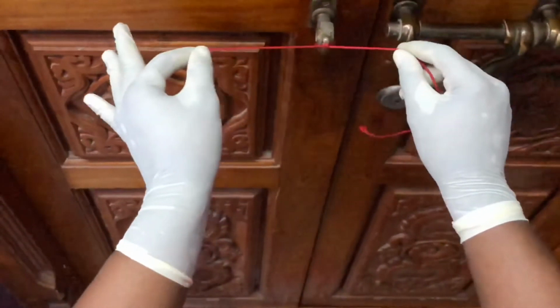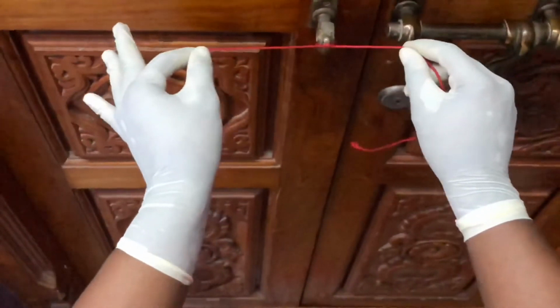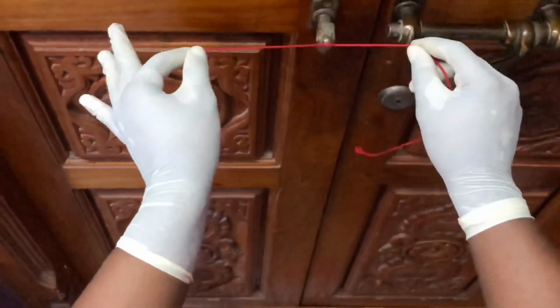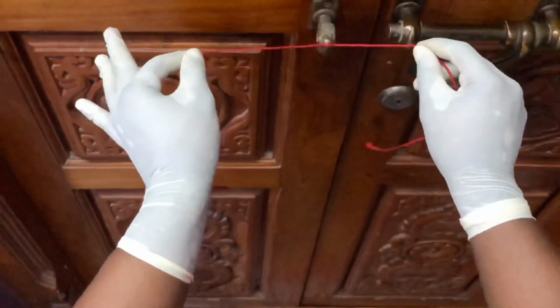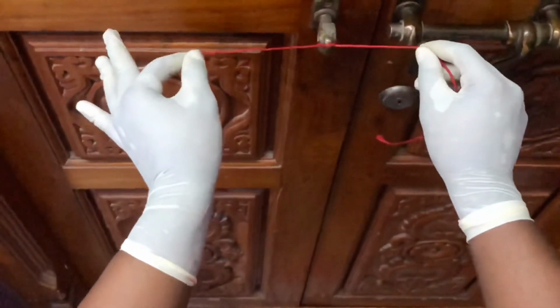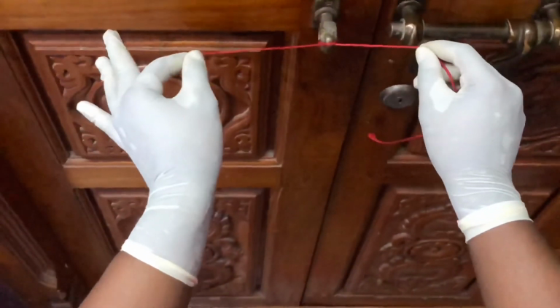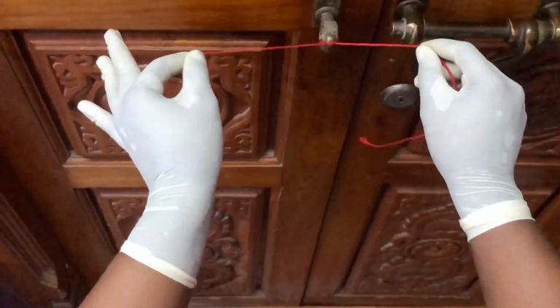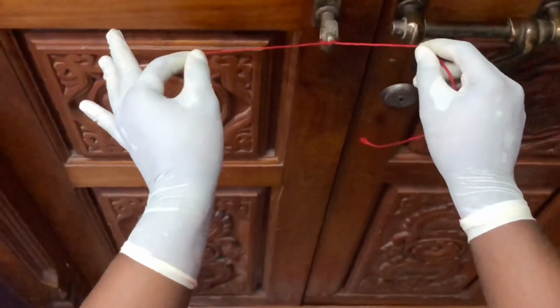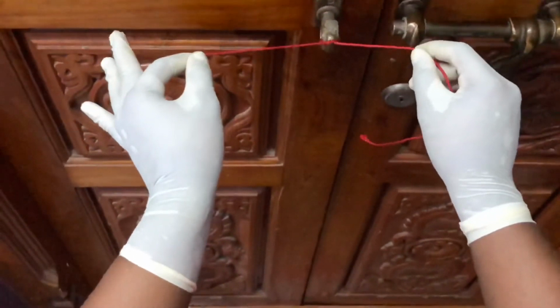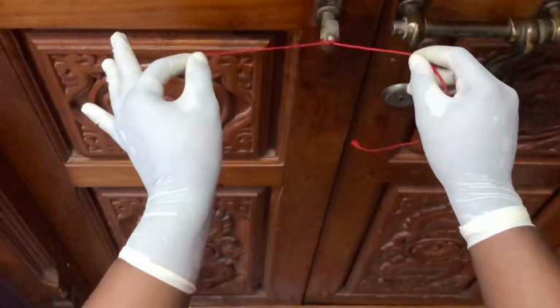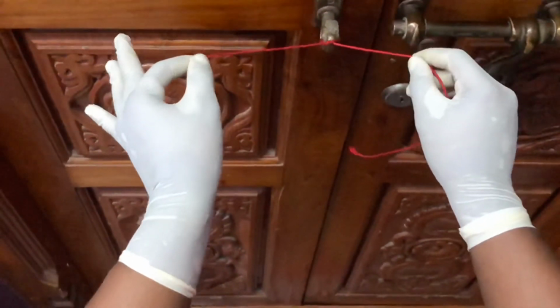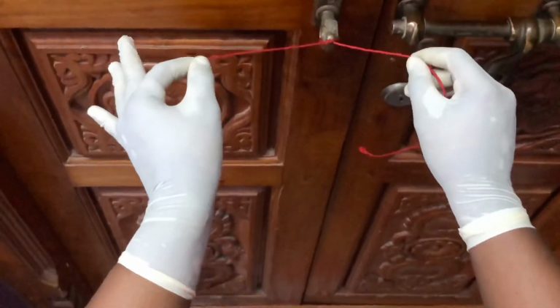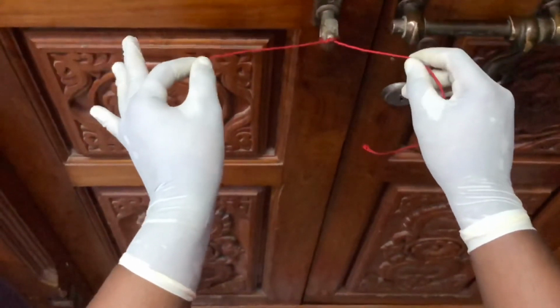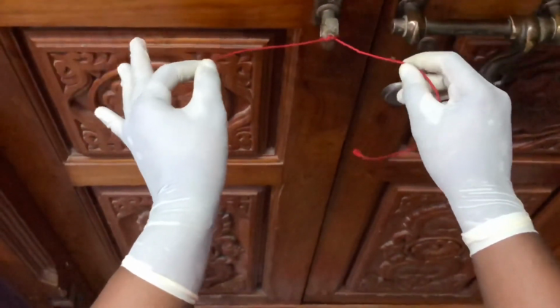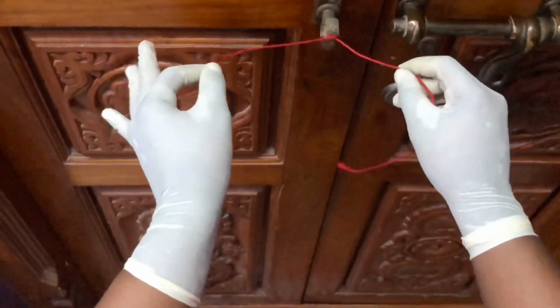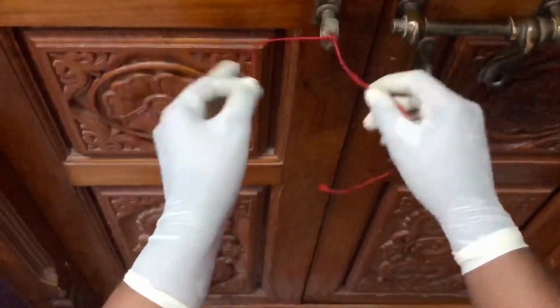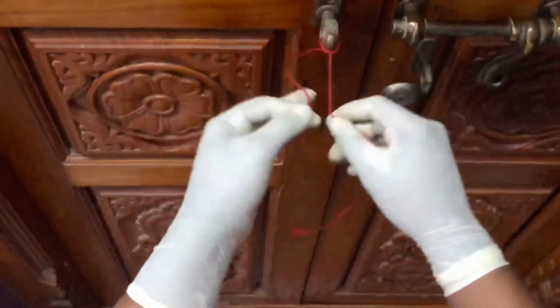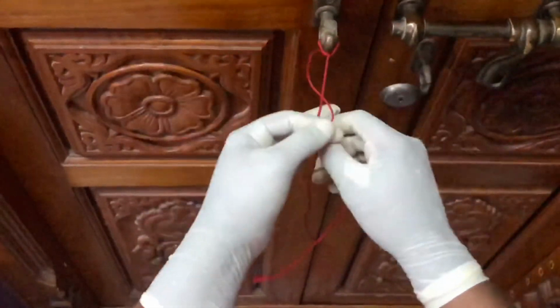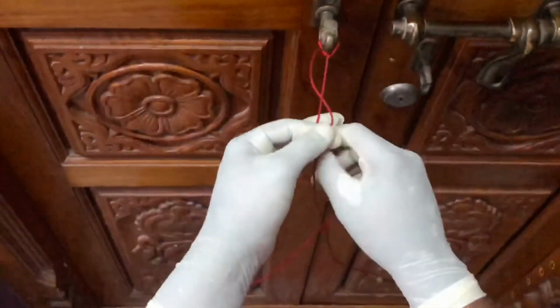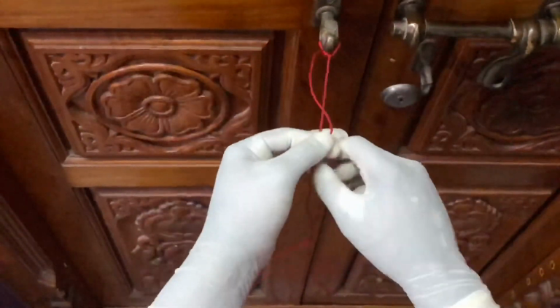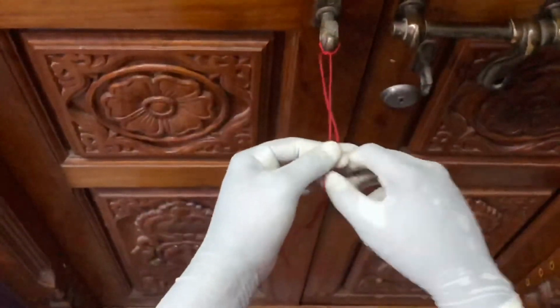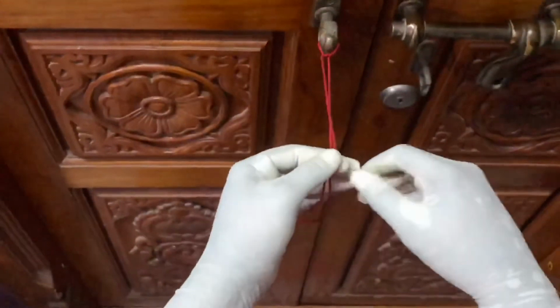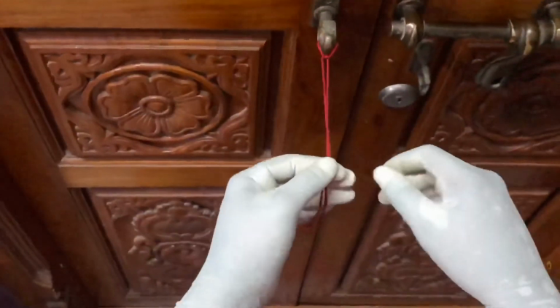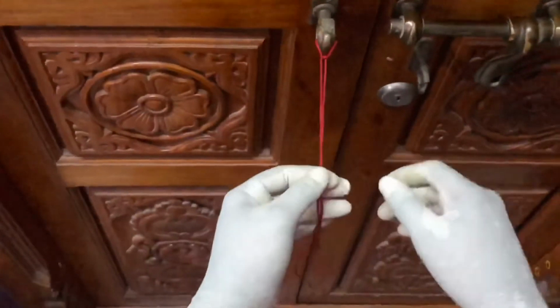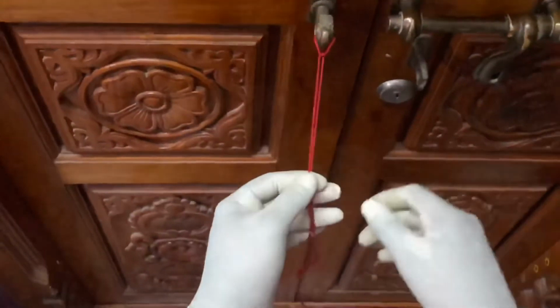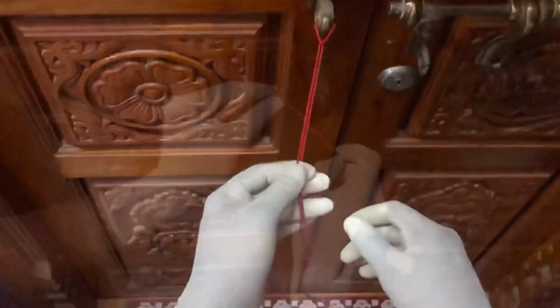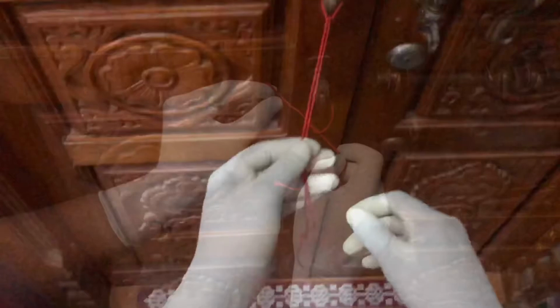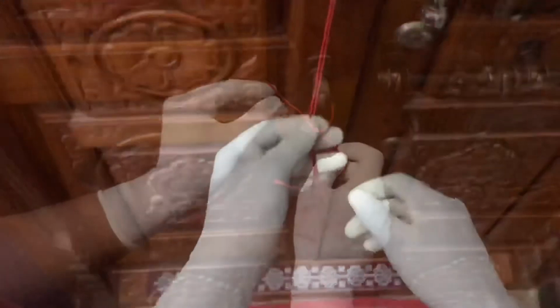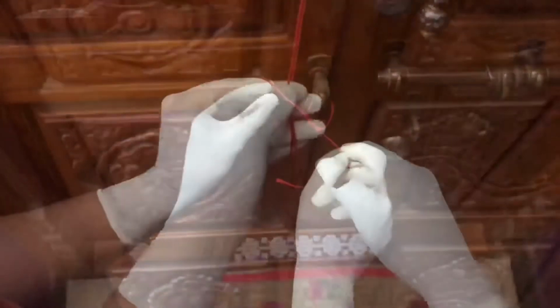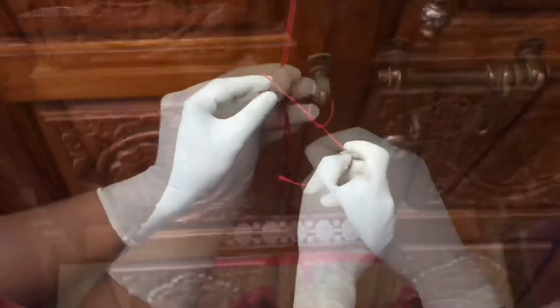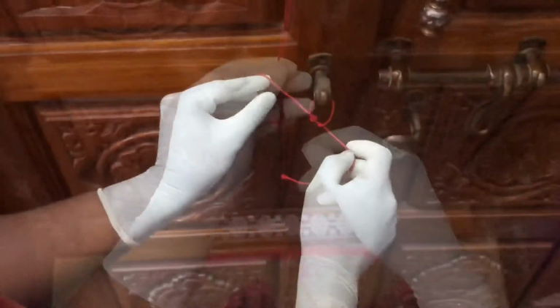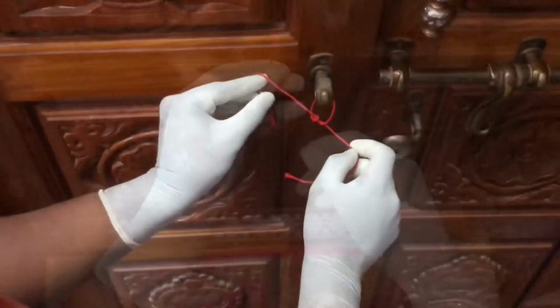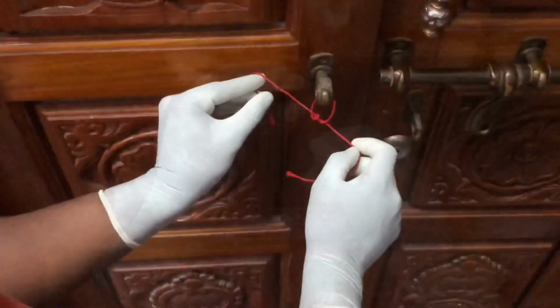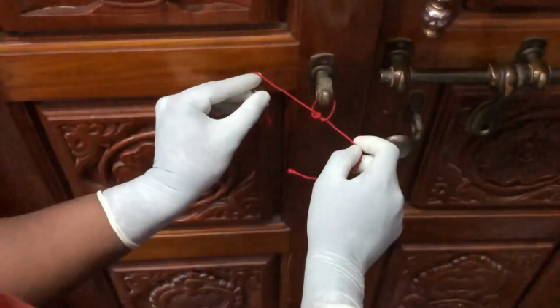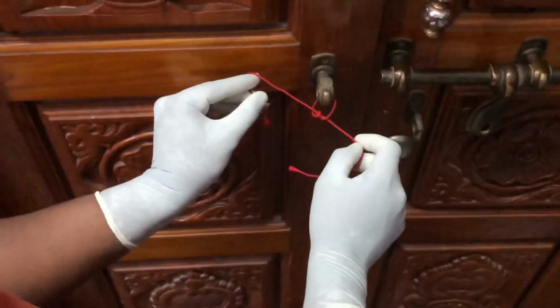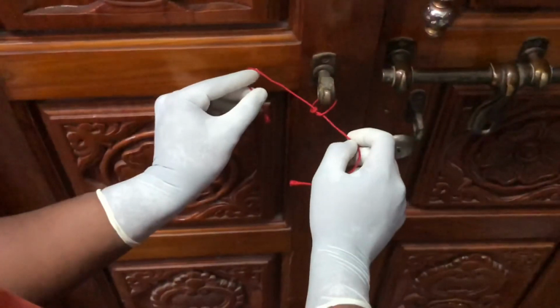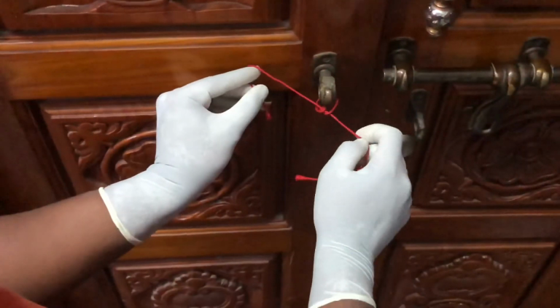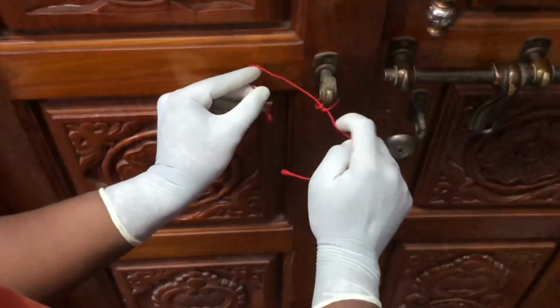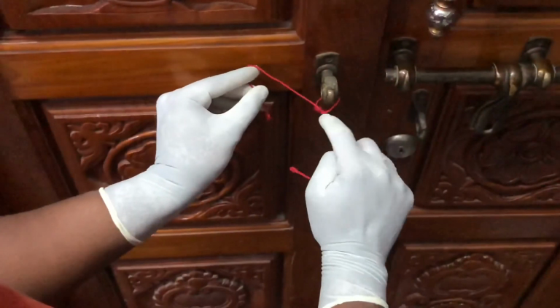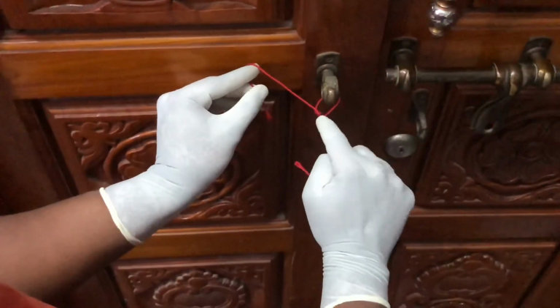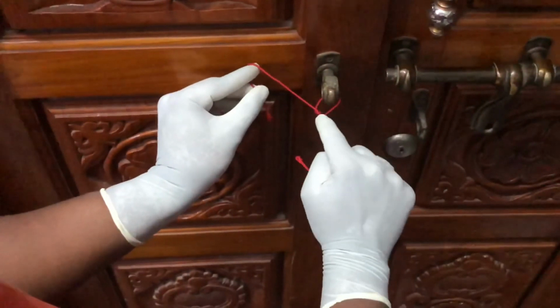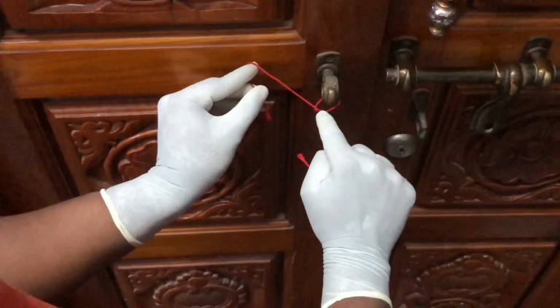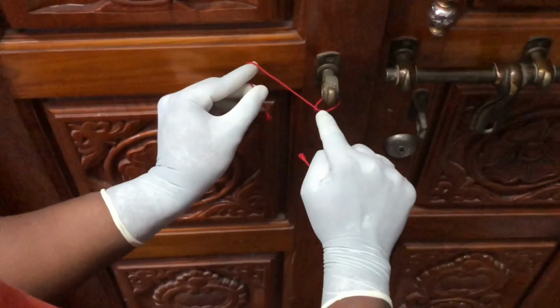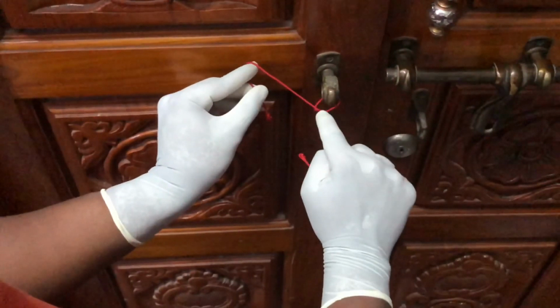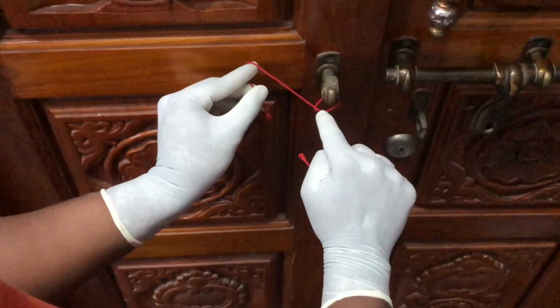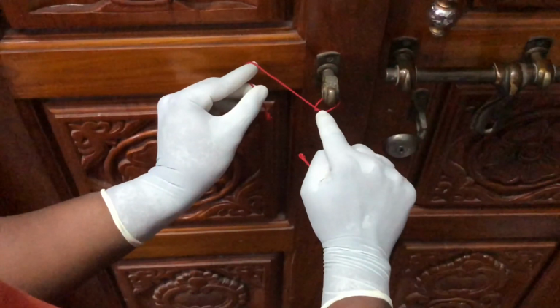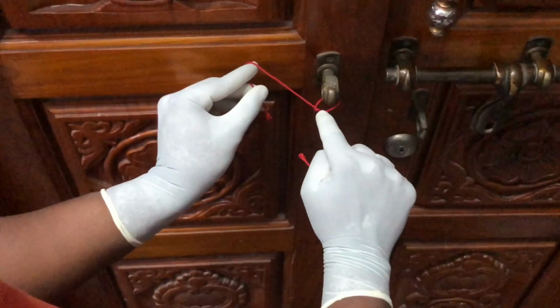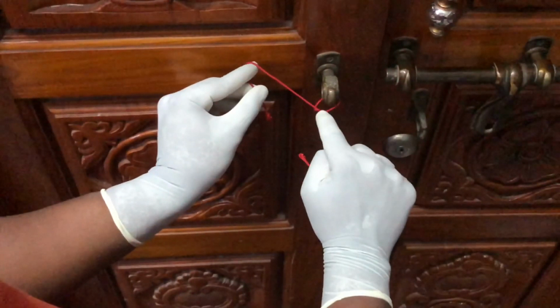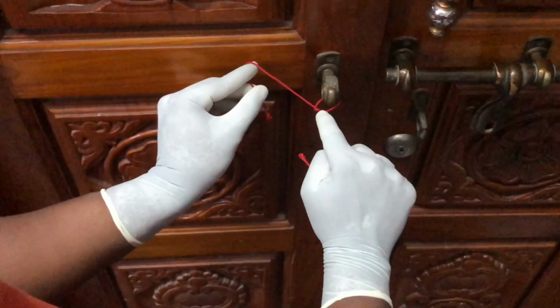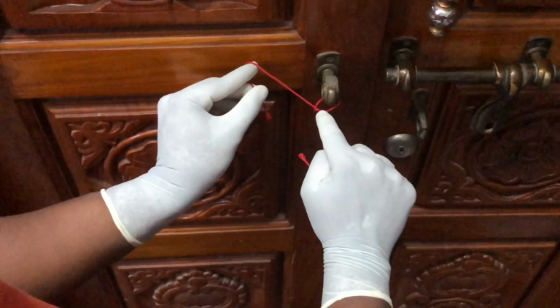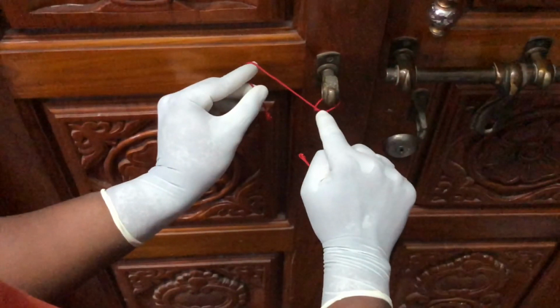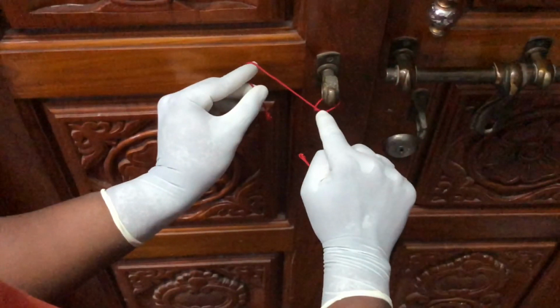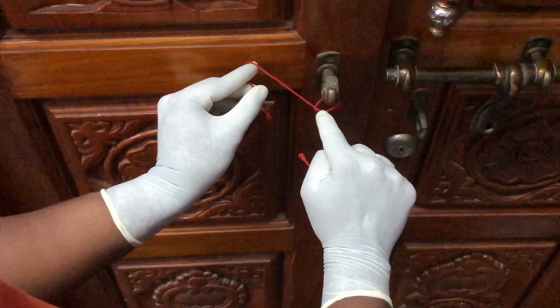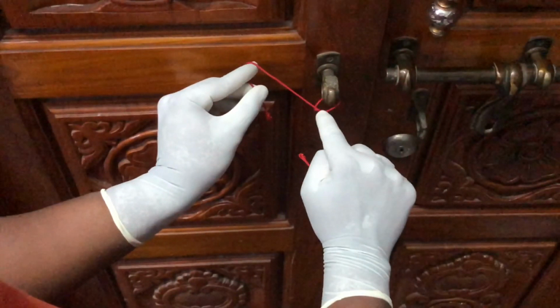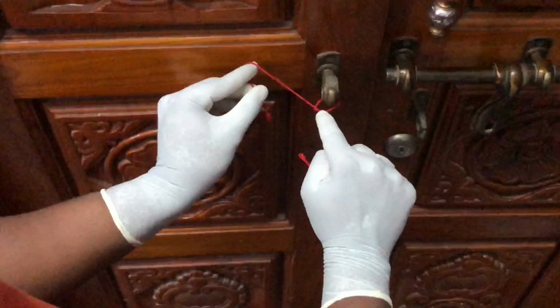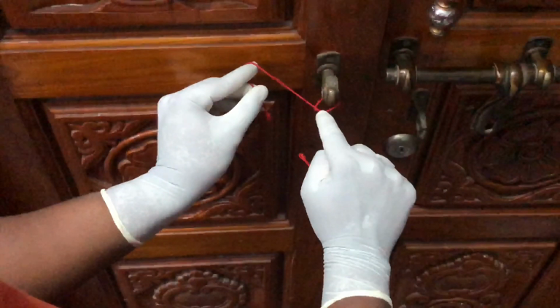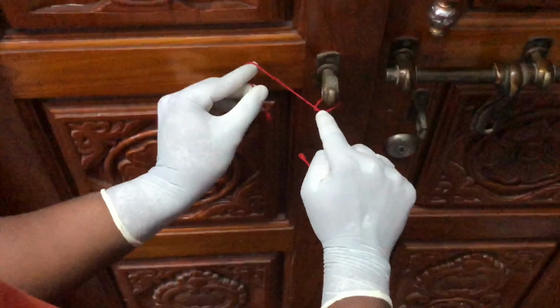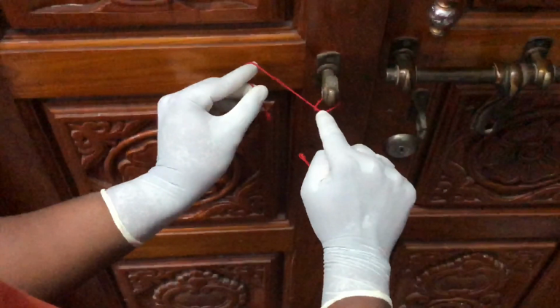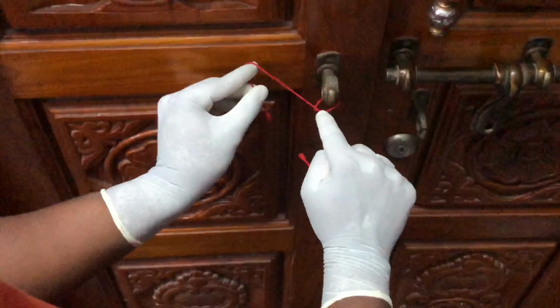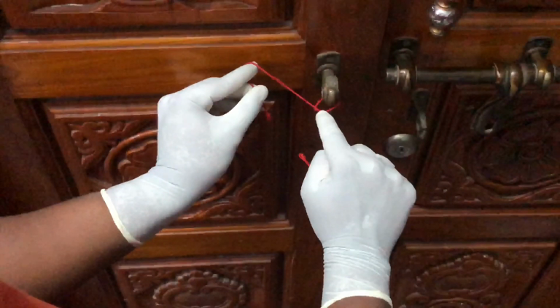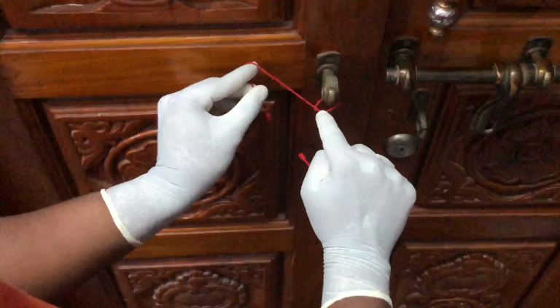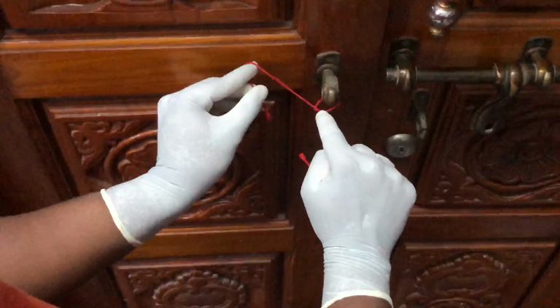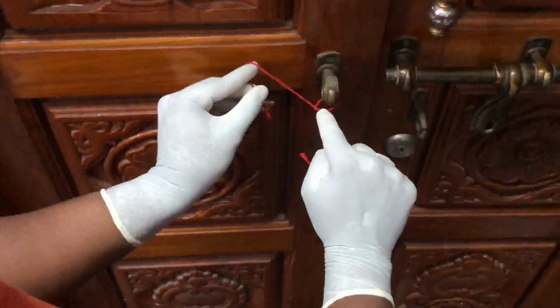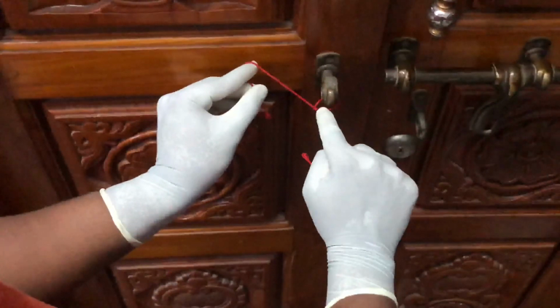Complete the knot by placing another throw. For securing the knot, push it with your index finger for proper placement of the knot.